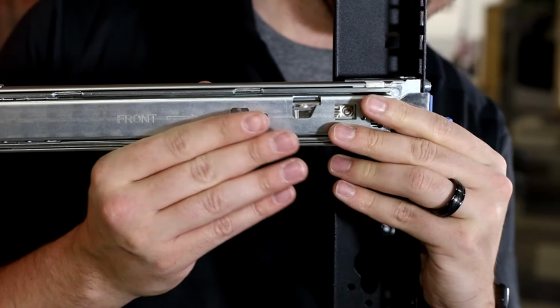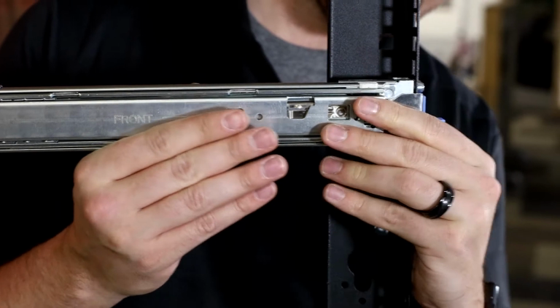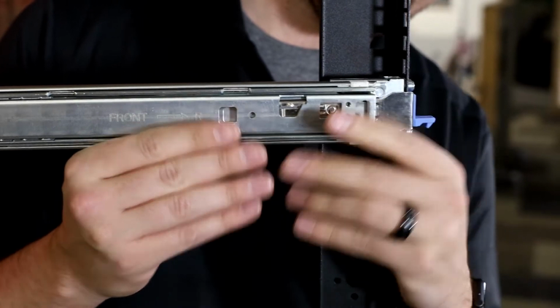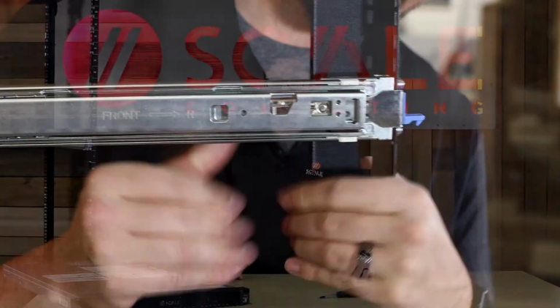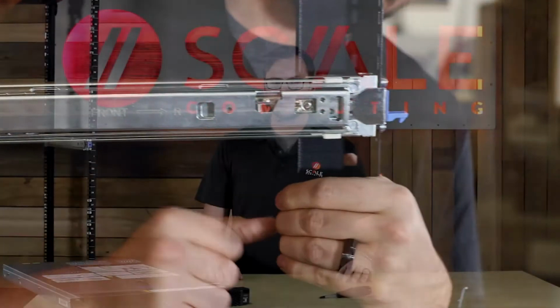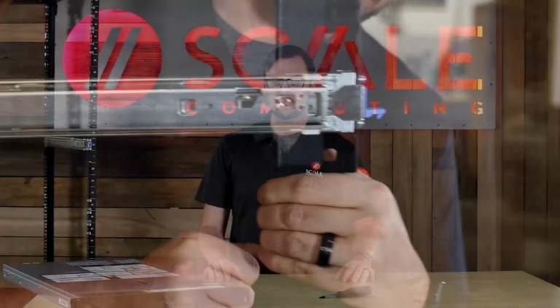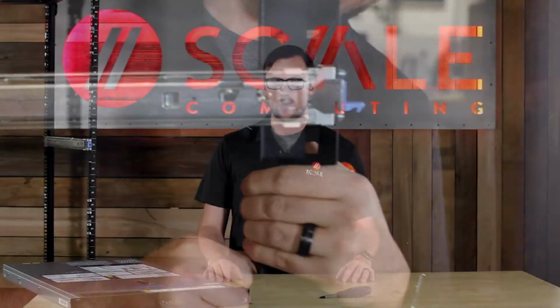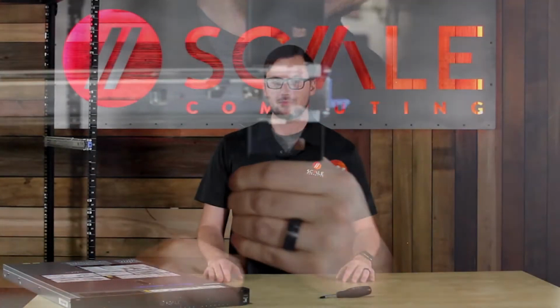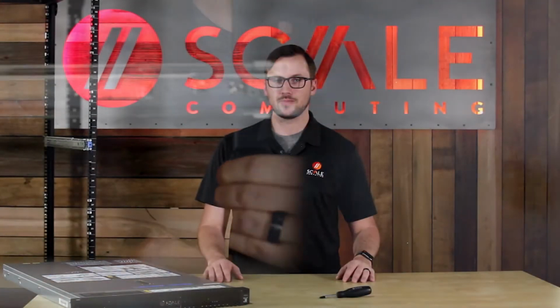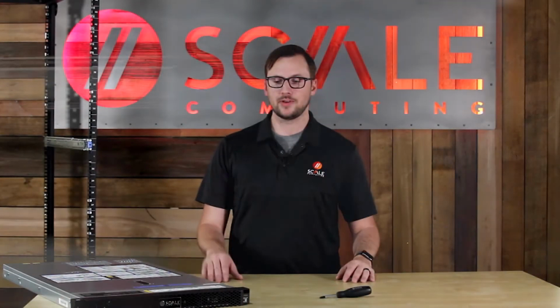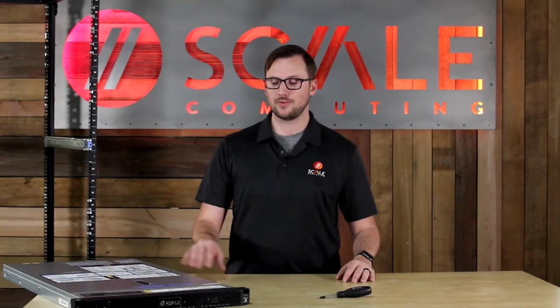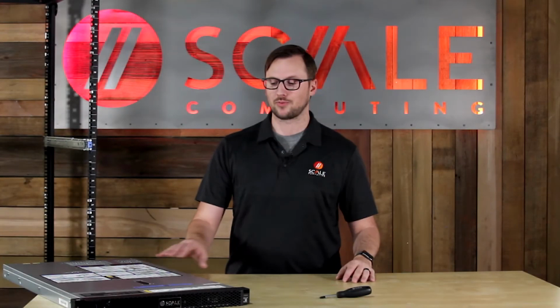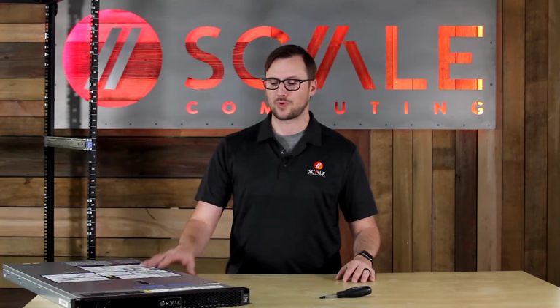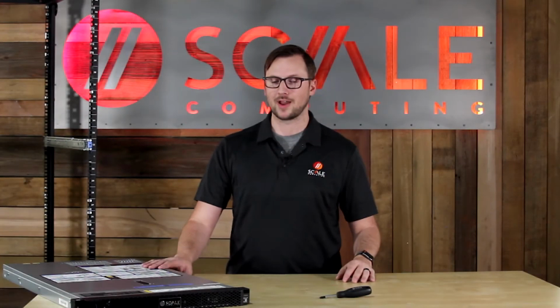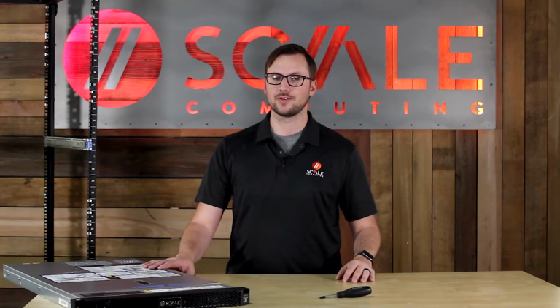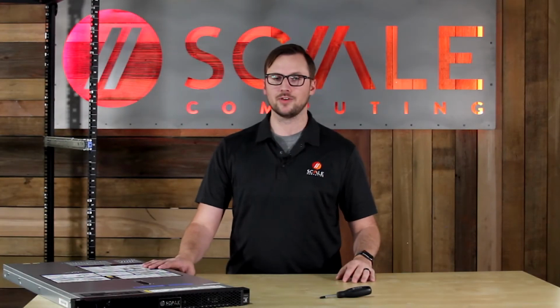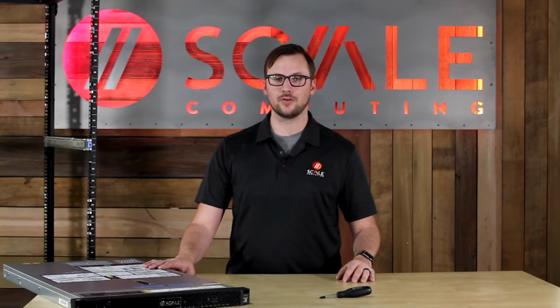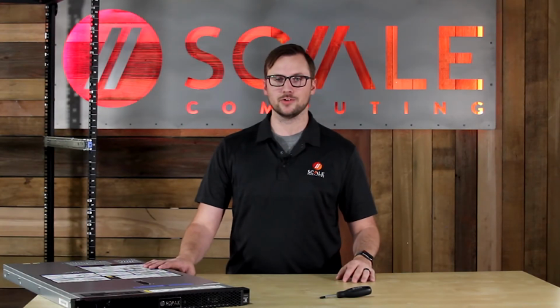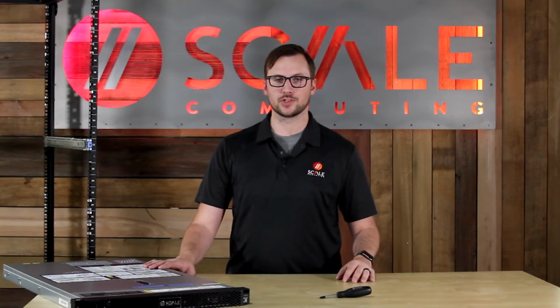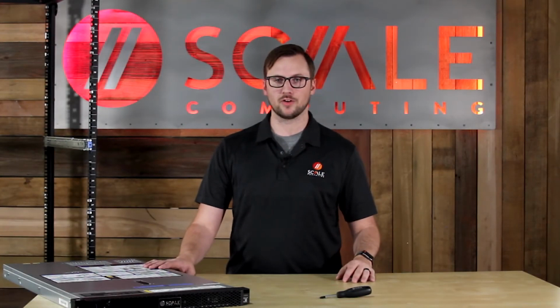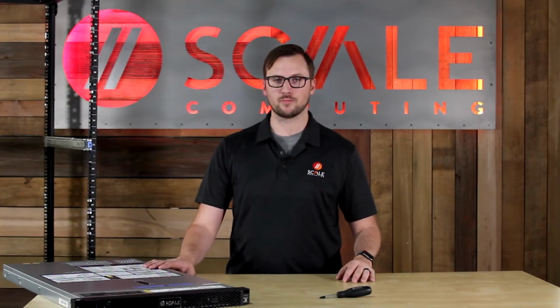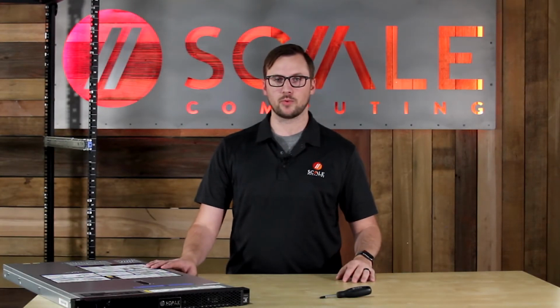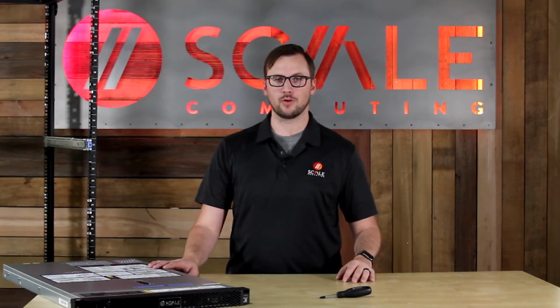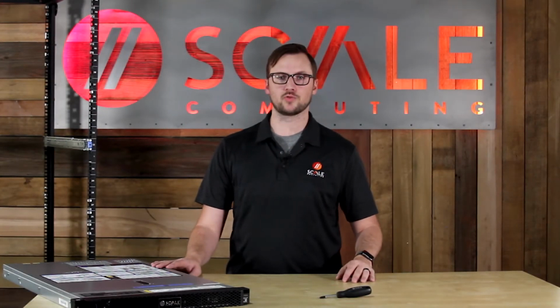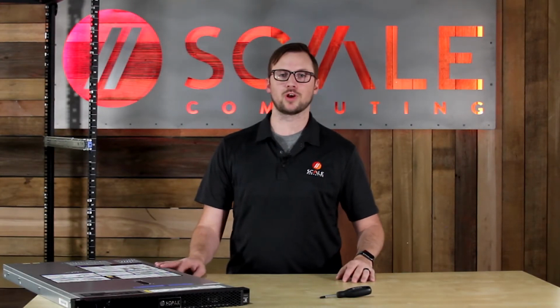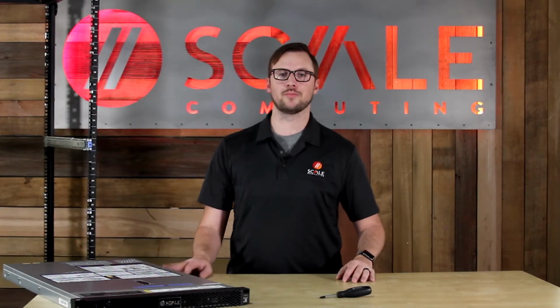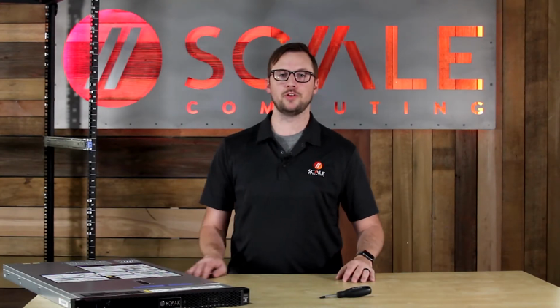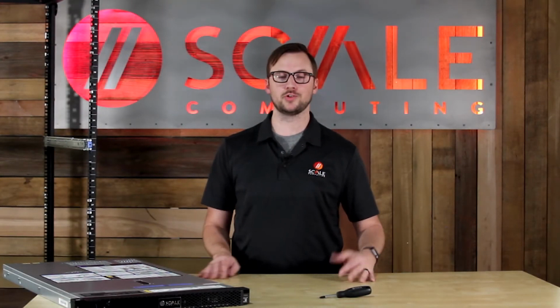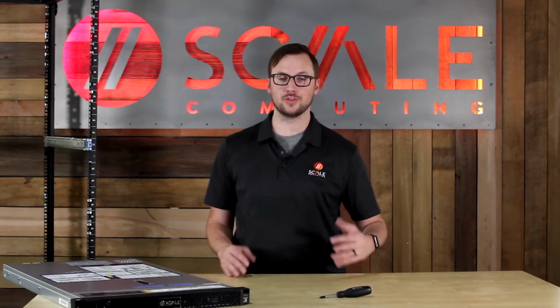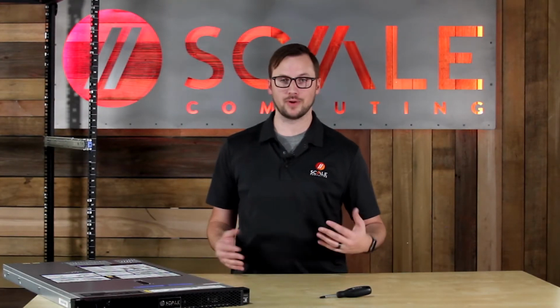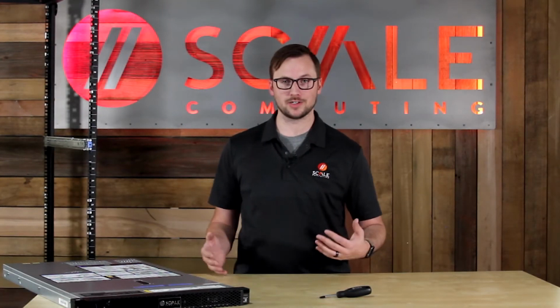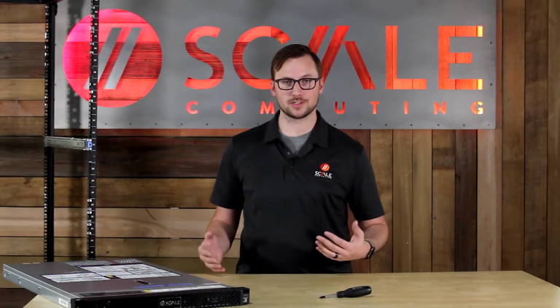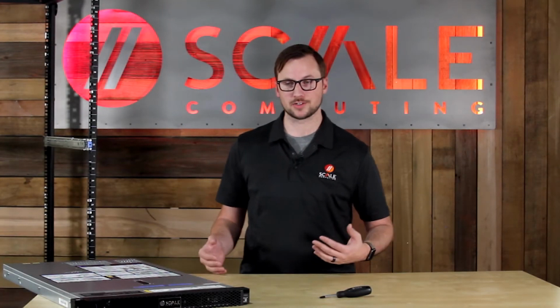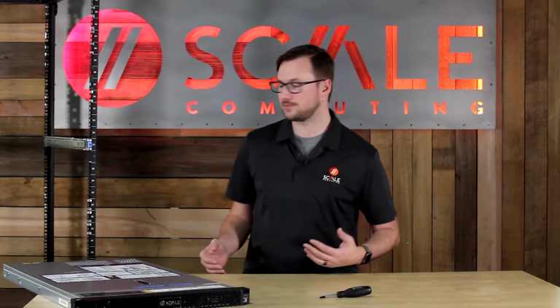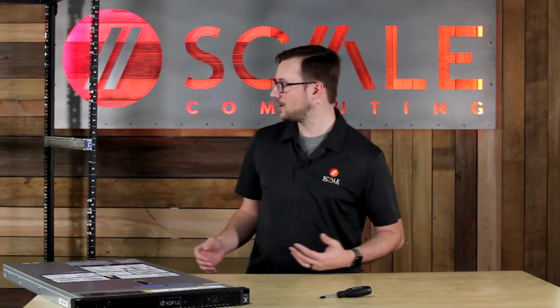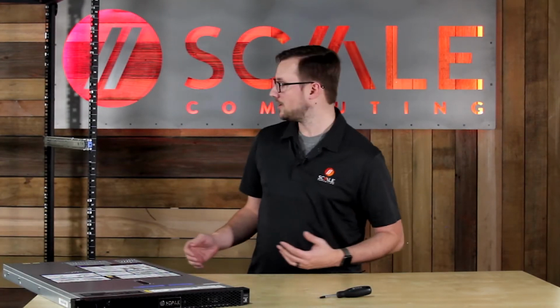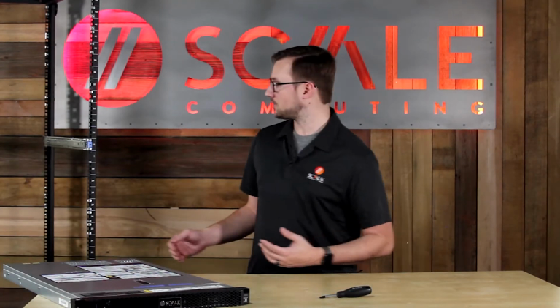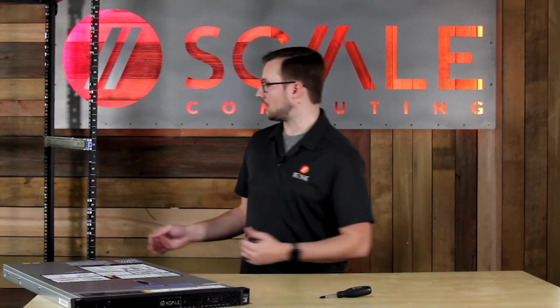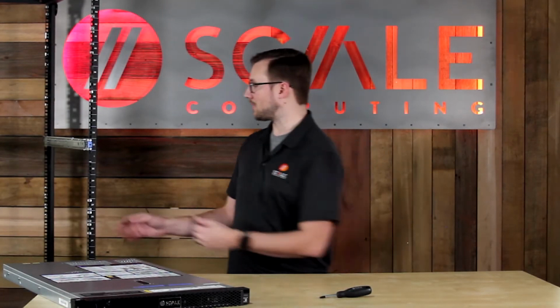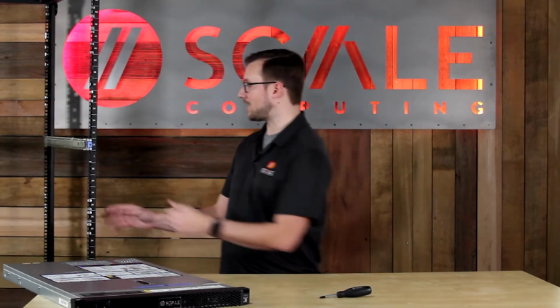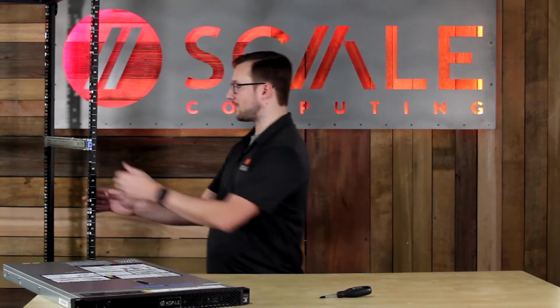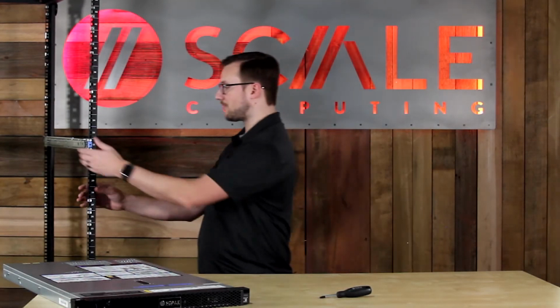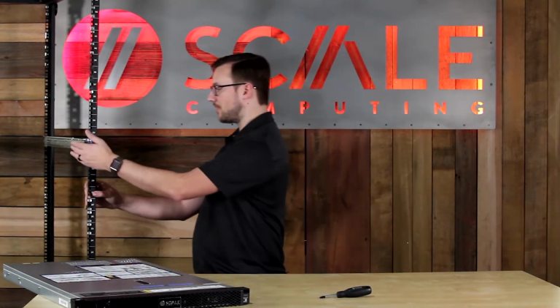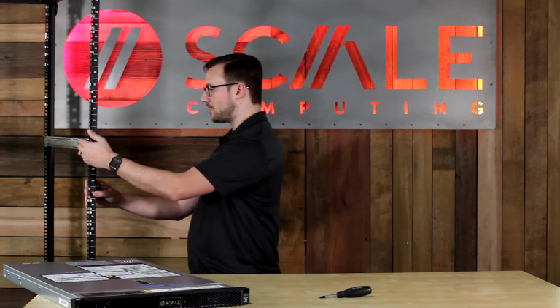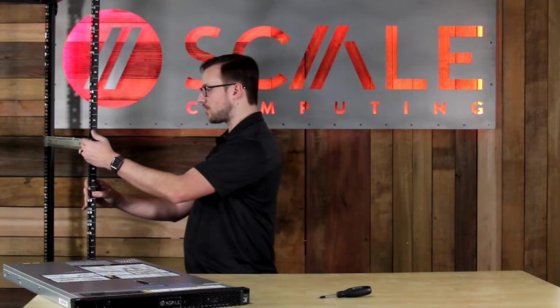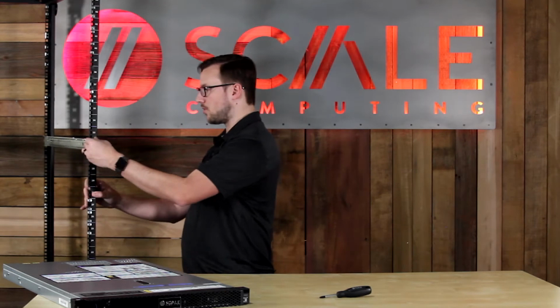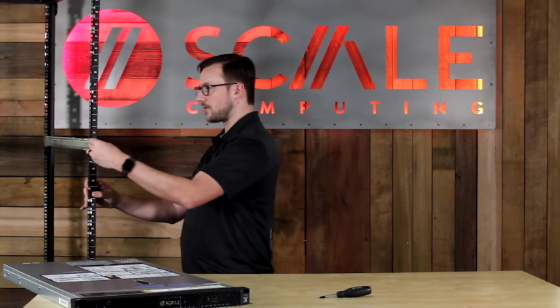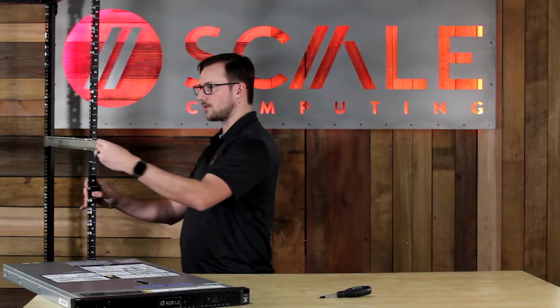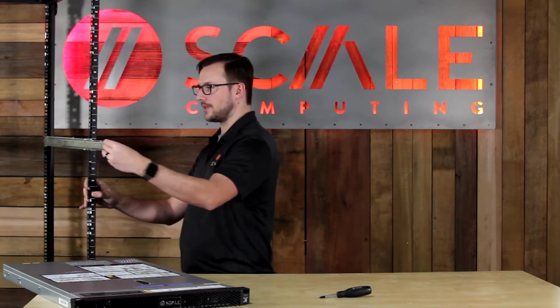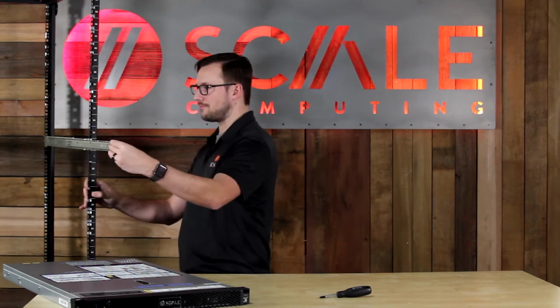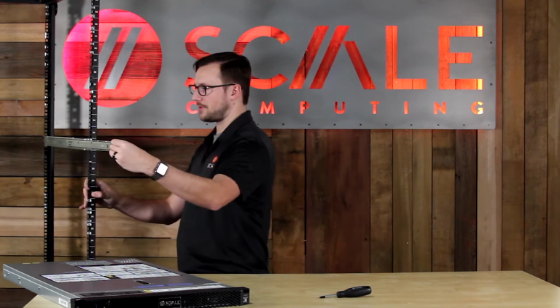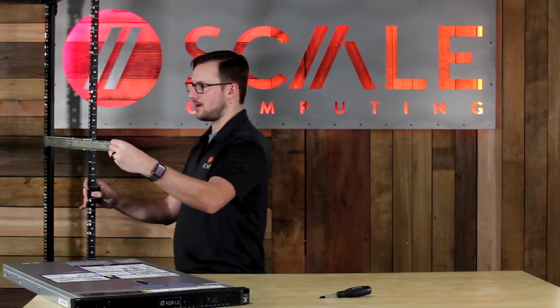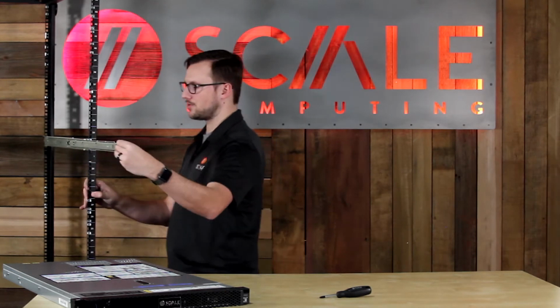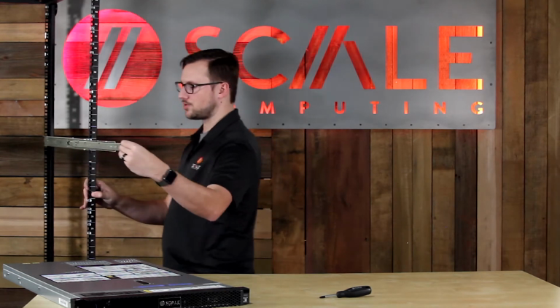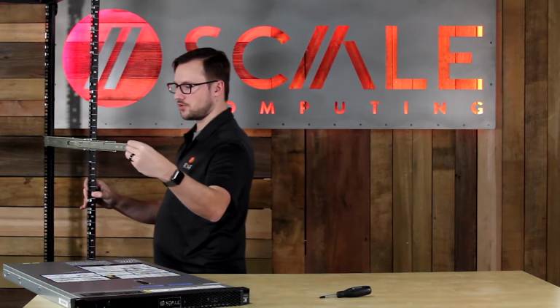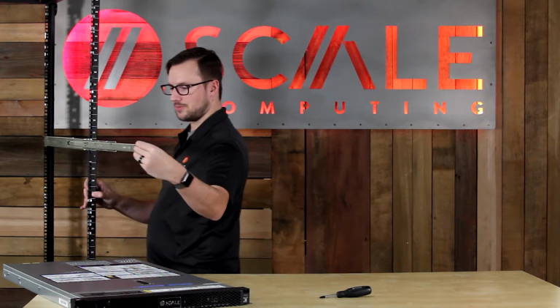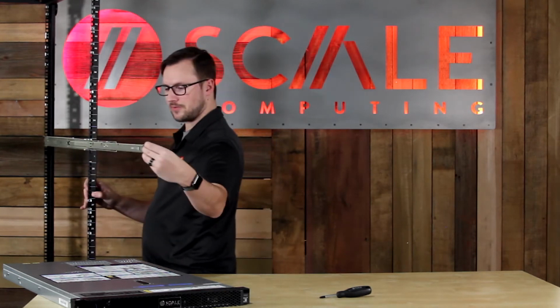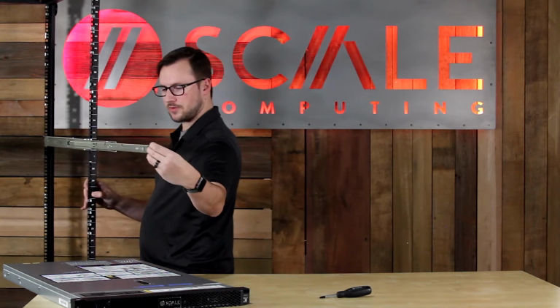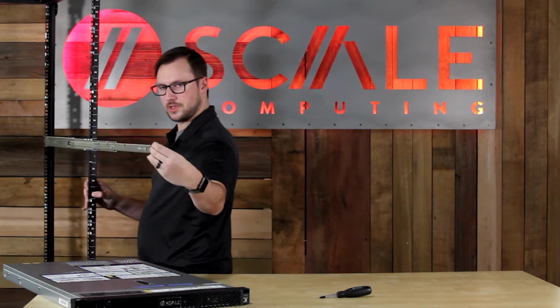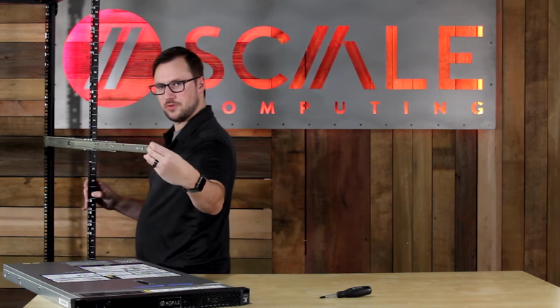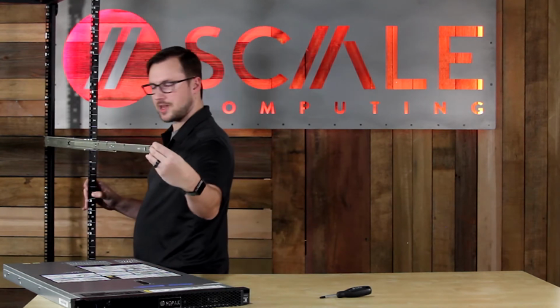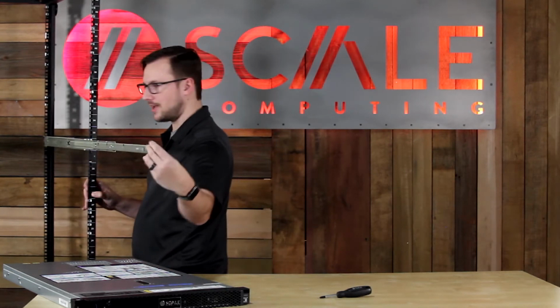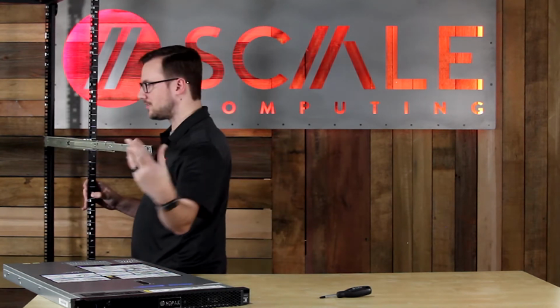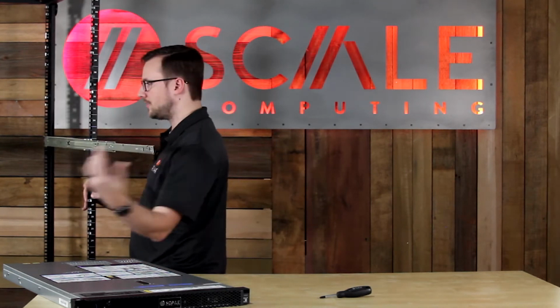You can probably rack the node yourself, but we always recommend using the buddy system. So I'm going to have my friend and co-worker Len Powers join me from the UK team.